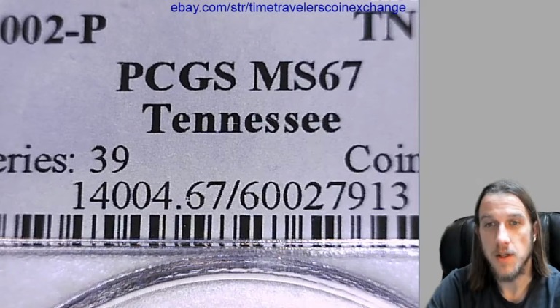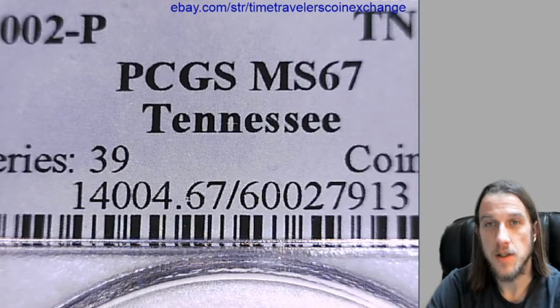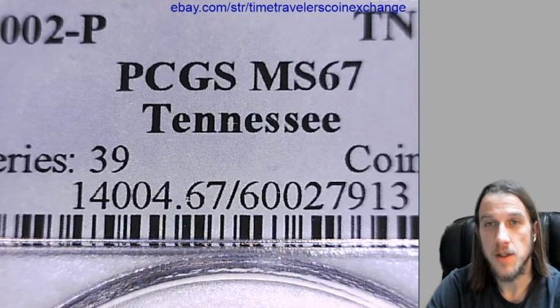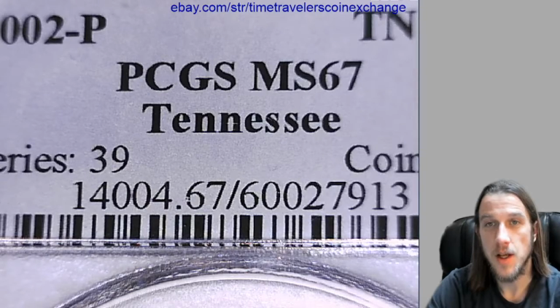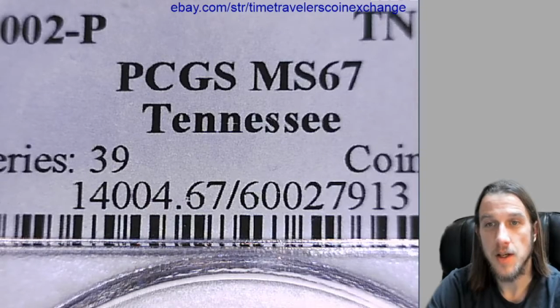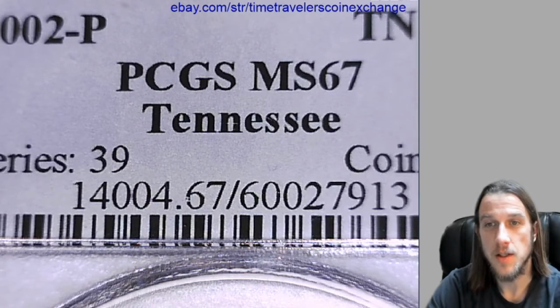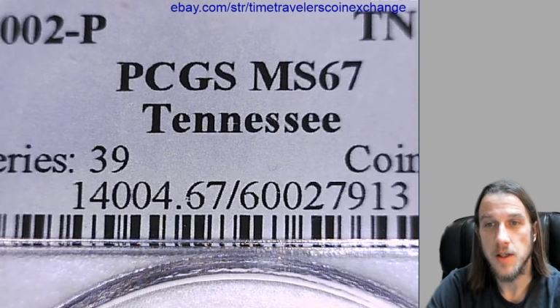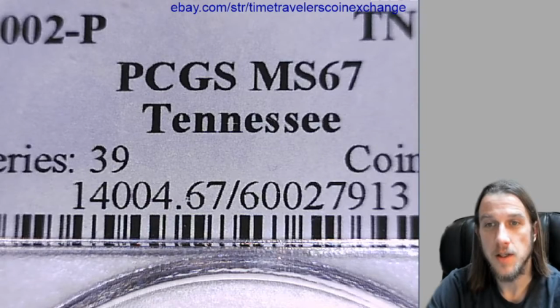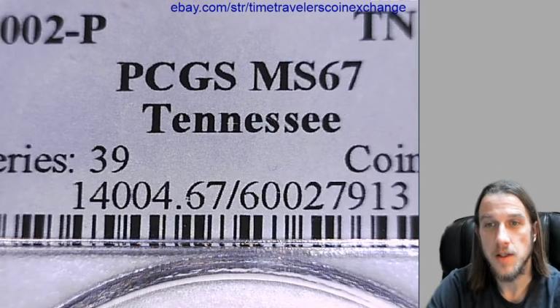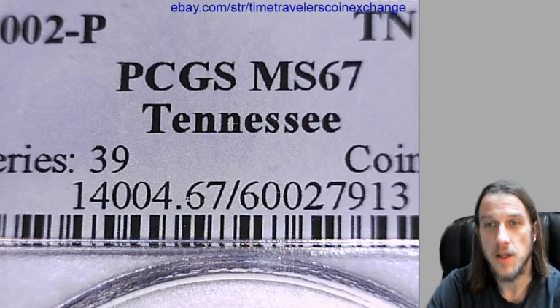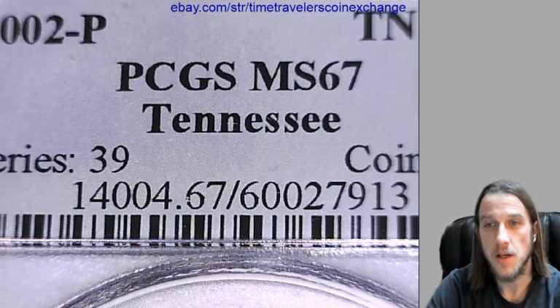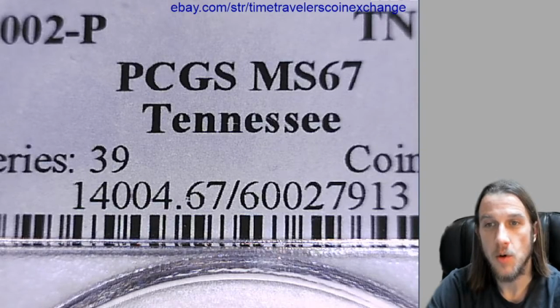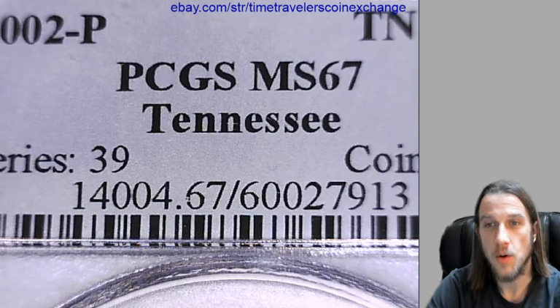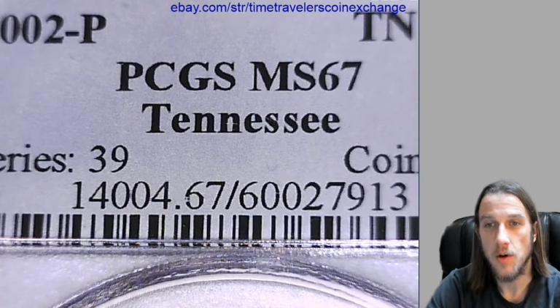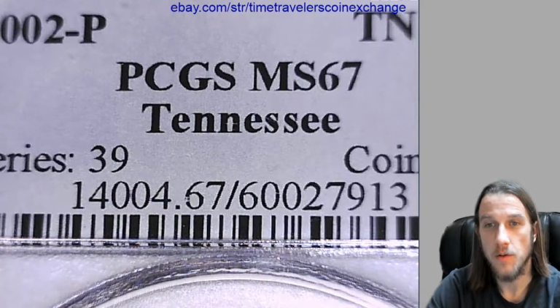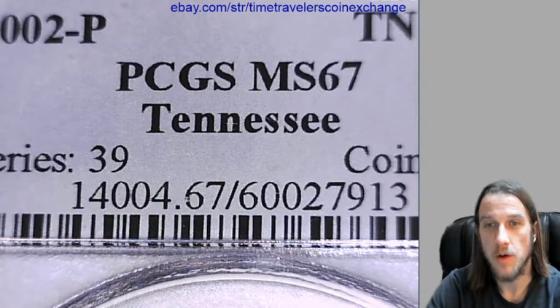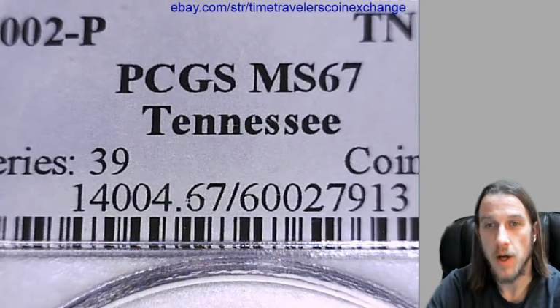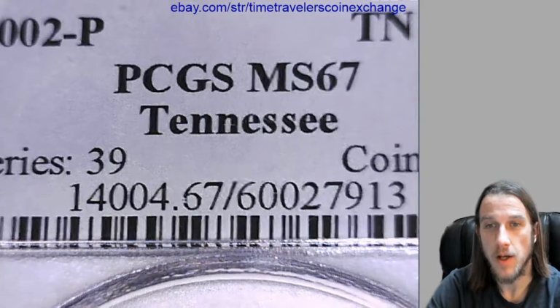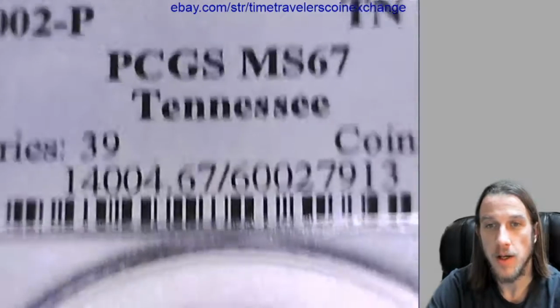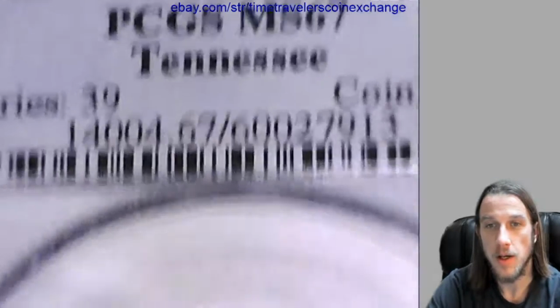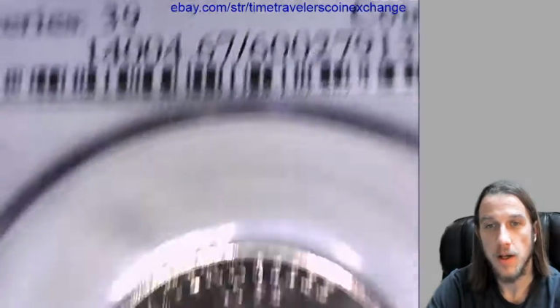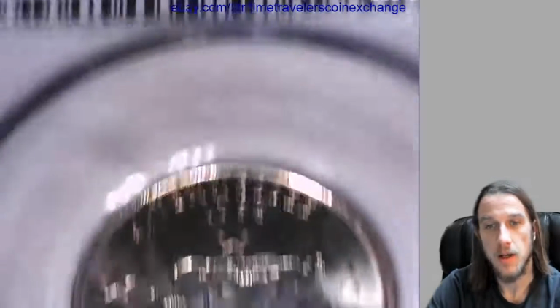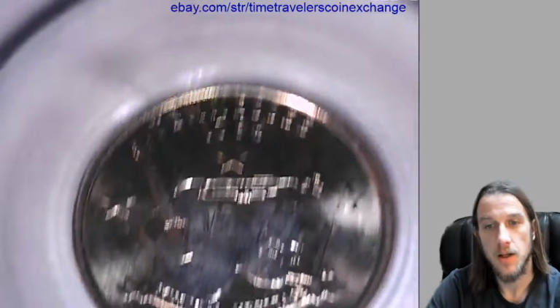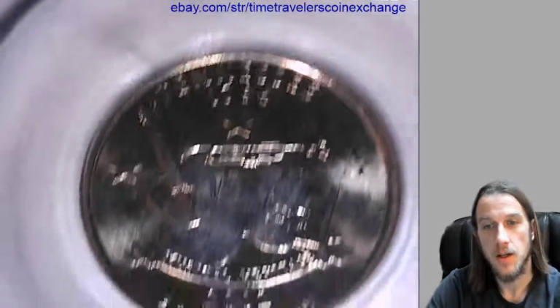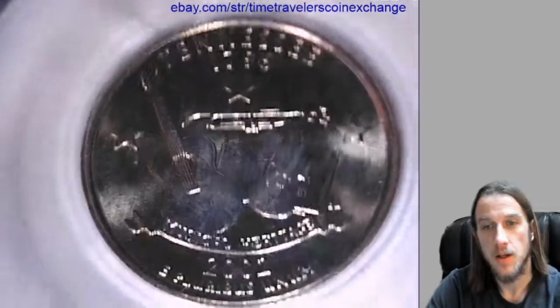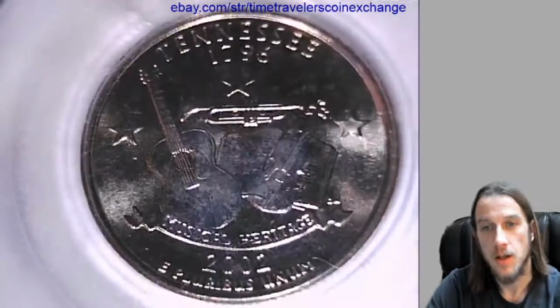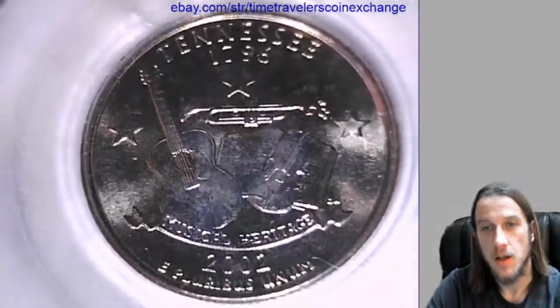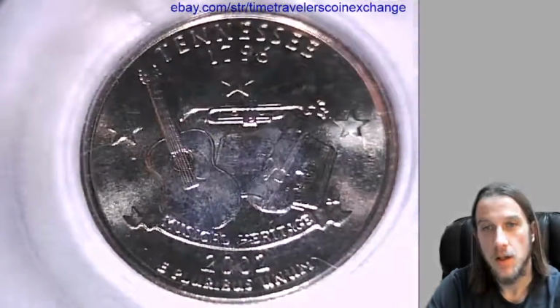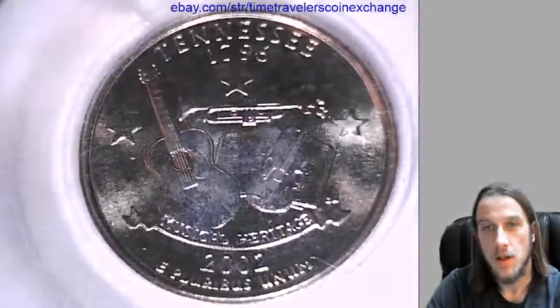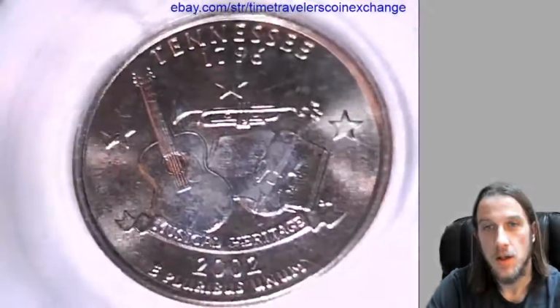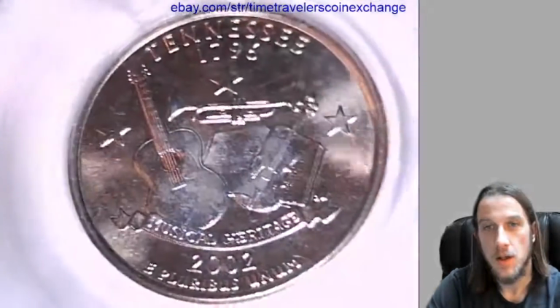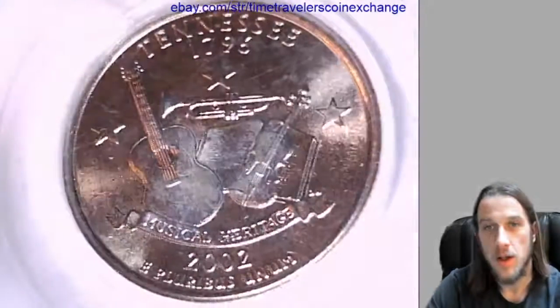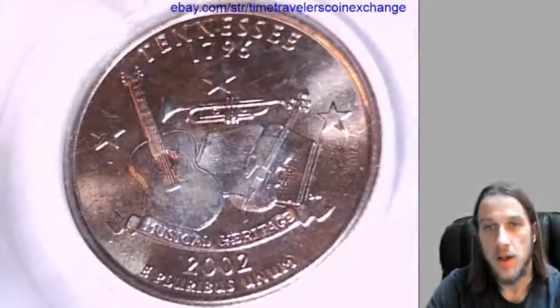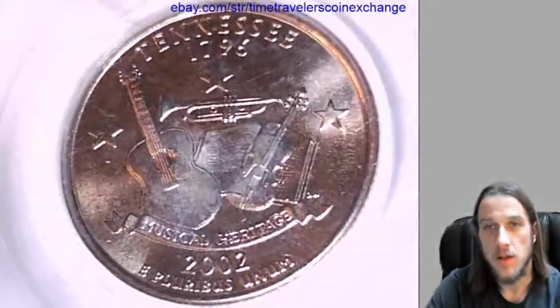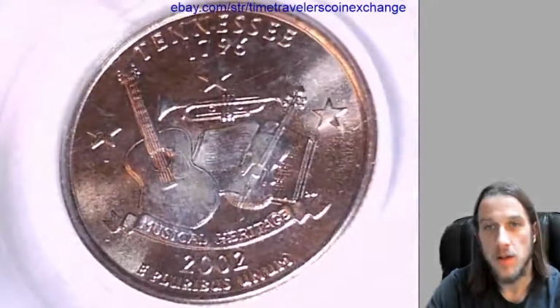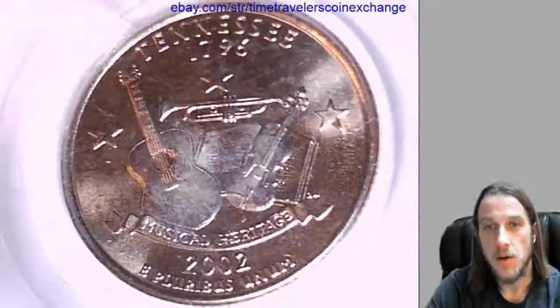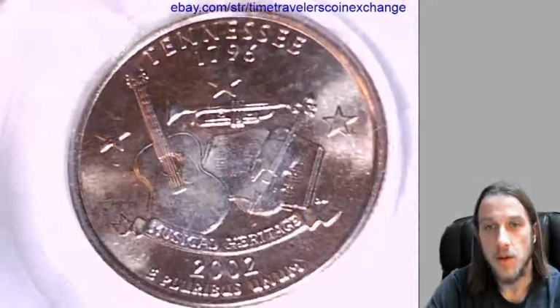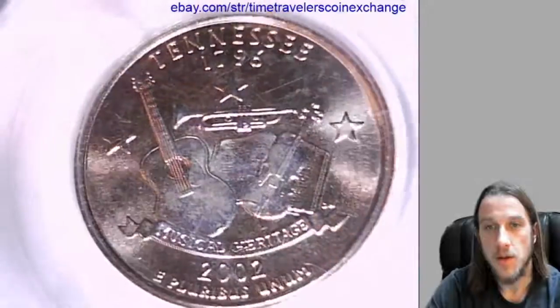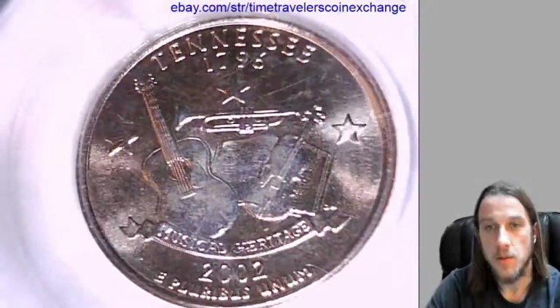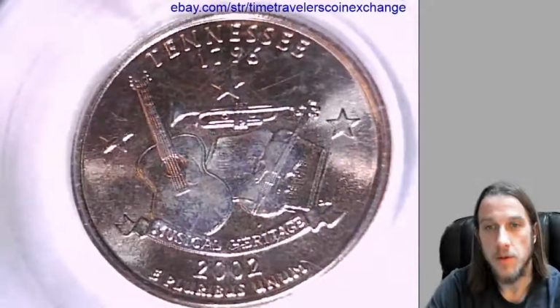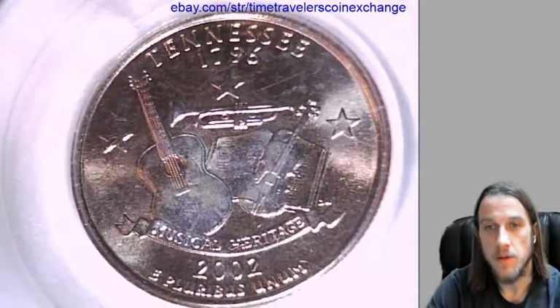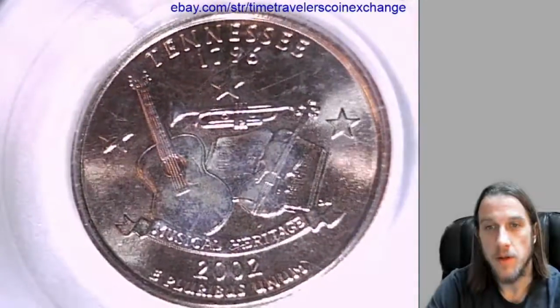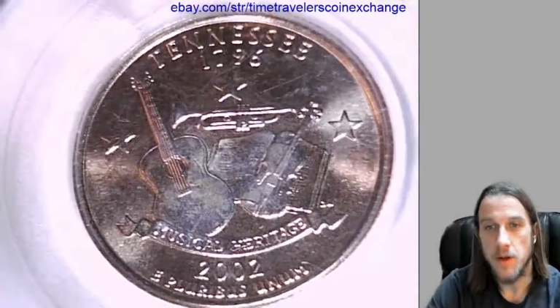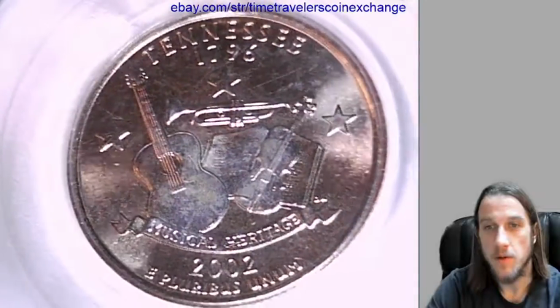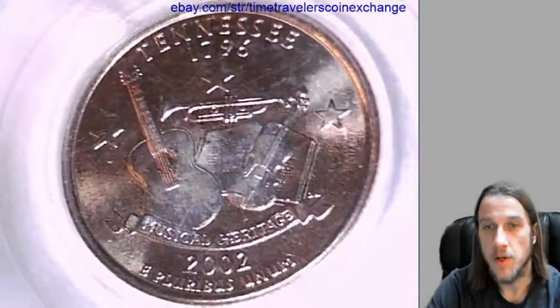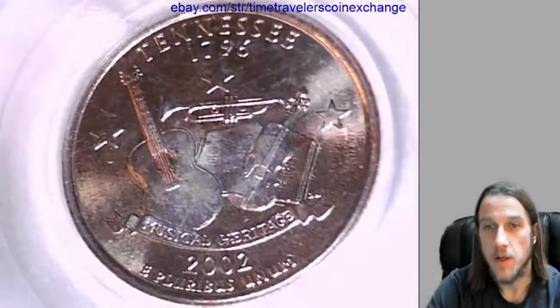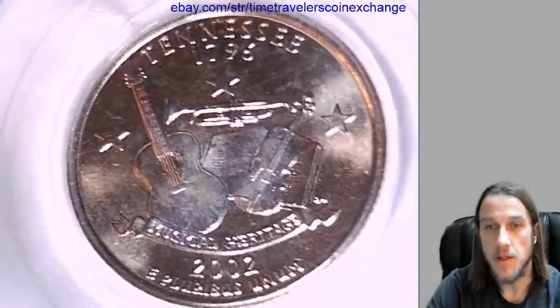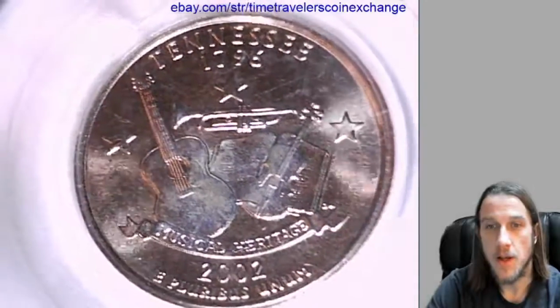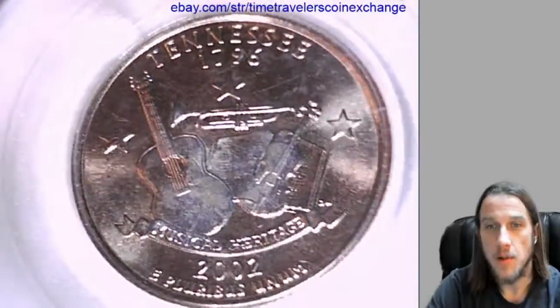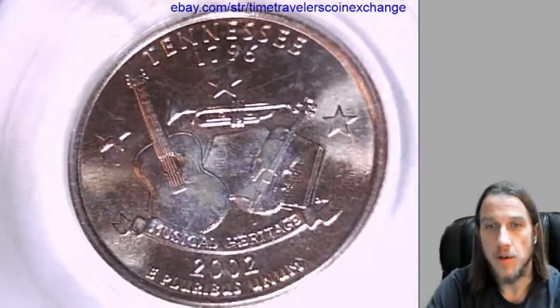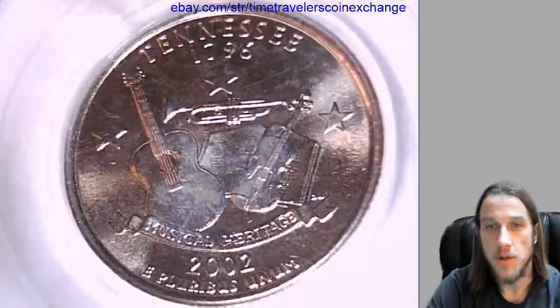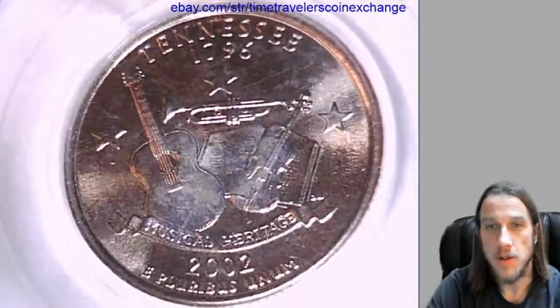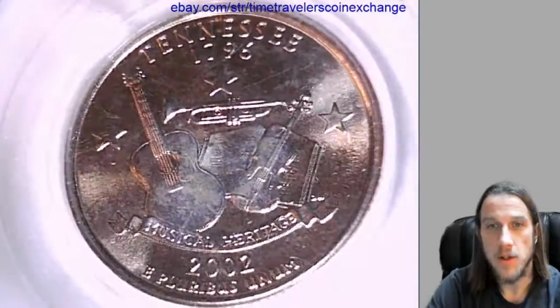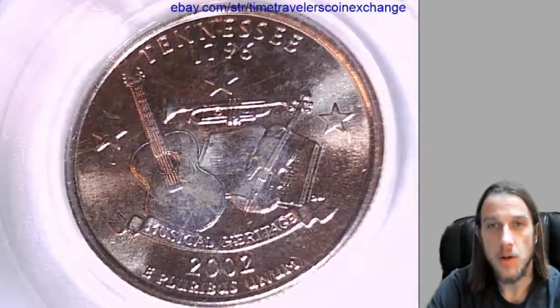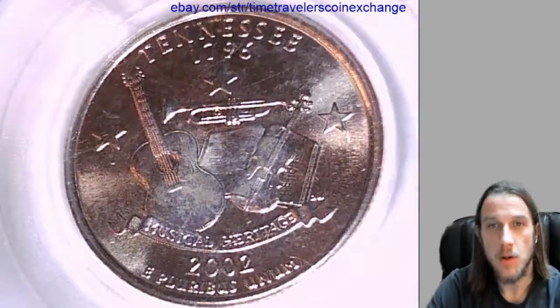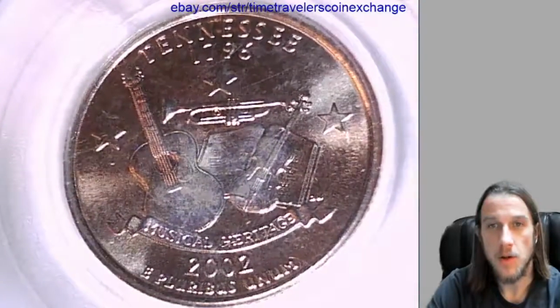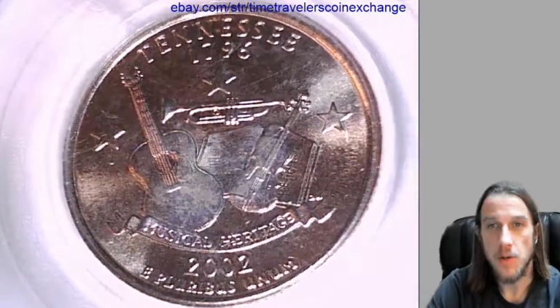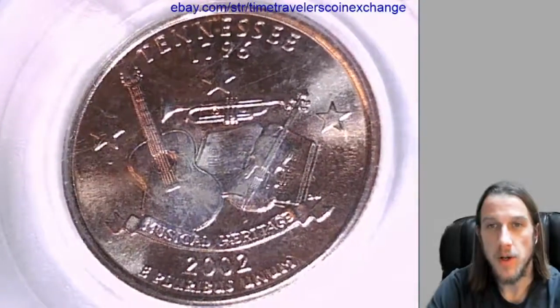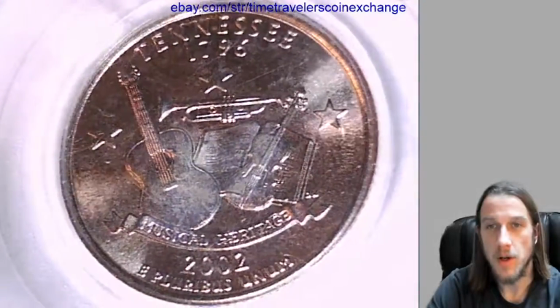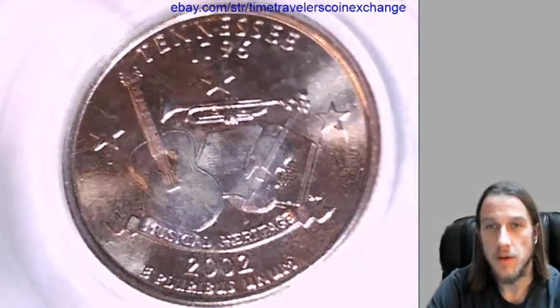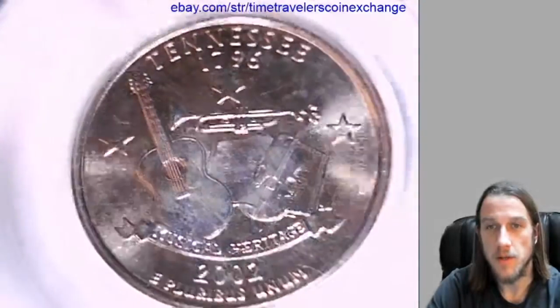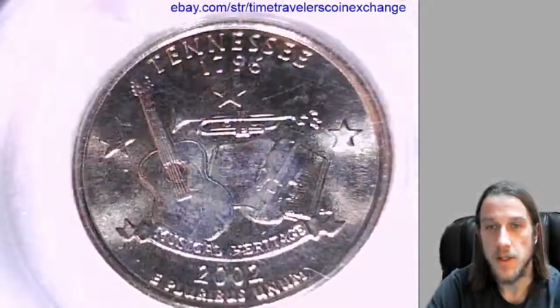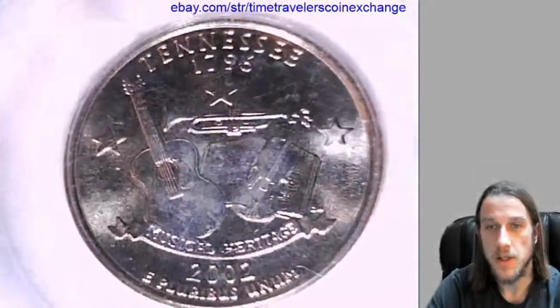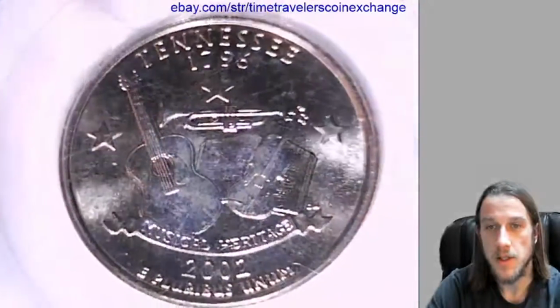It's the Tennessee State Quarter variety. On the front of the slab, reverse the coin, we have Tennessee.